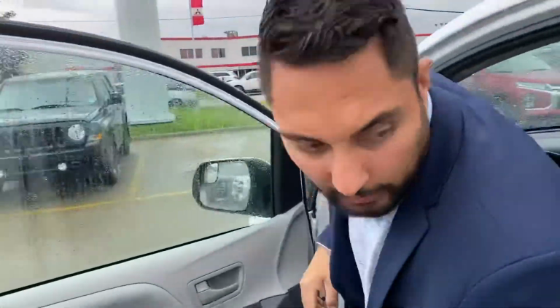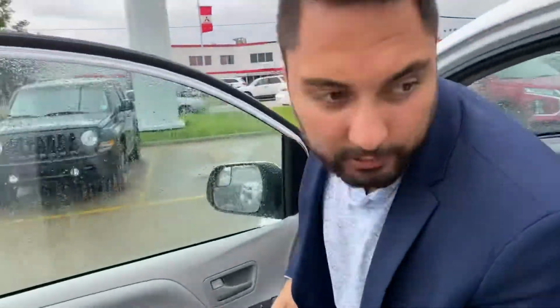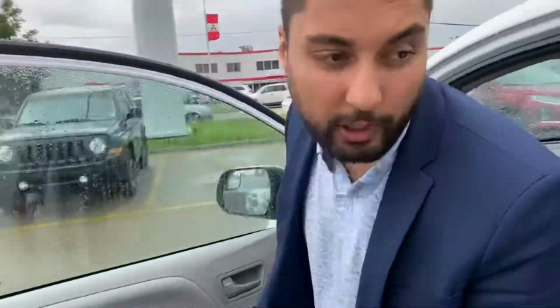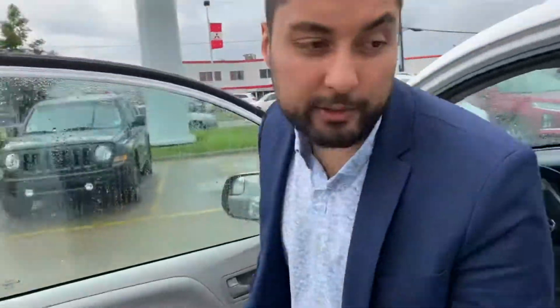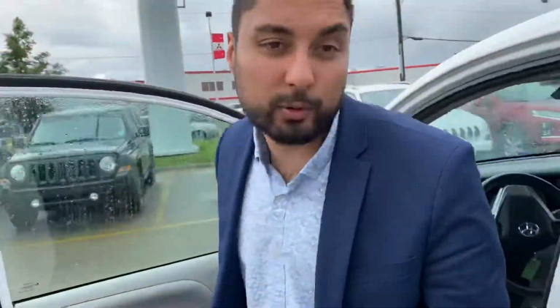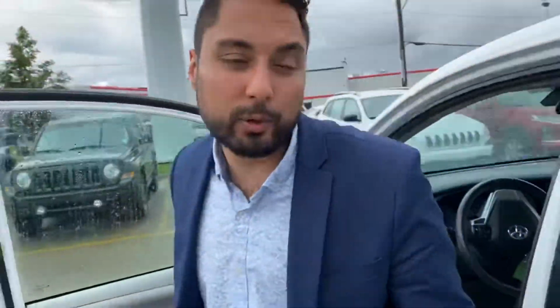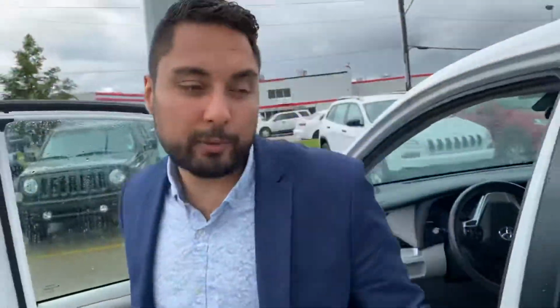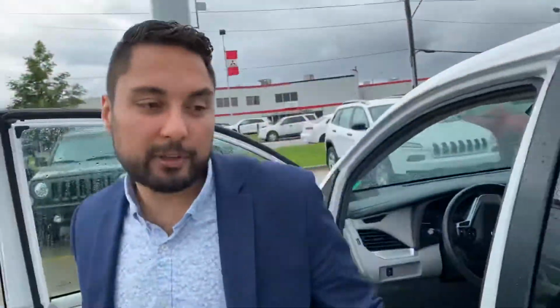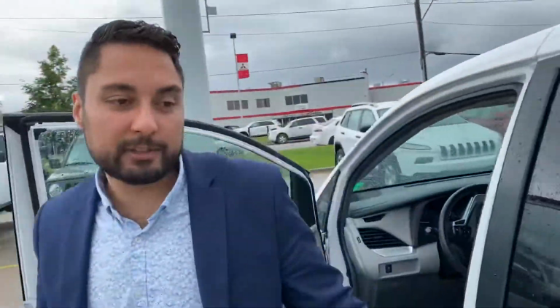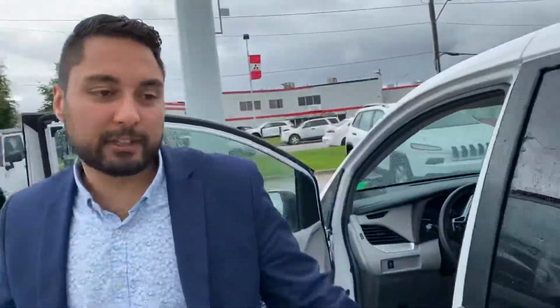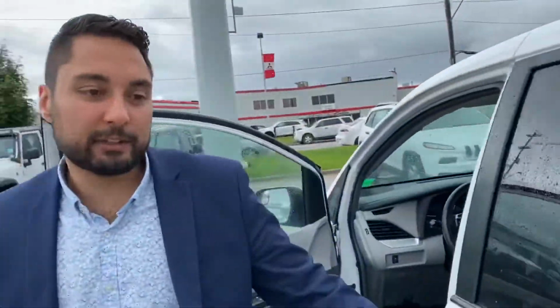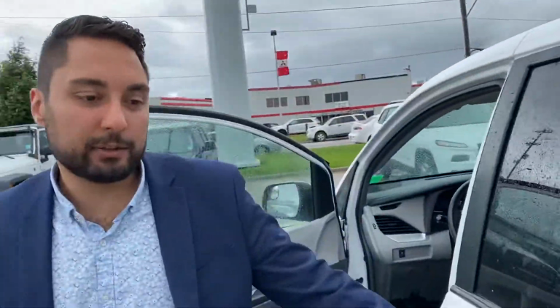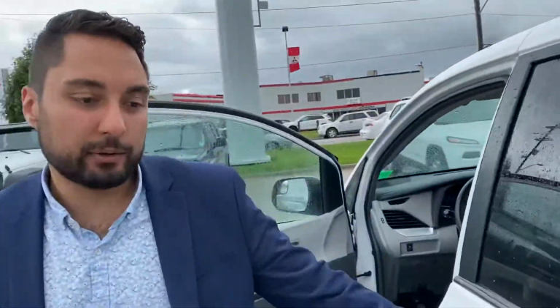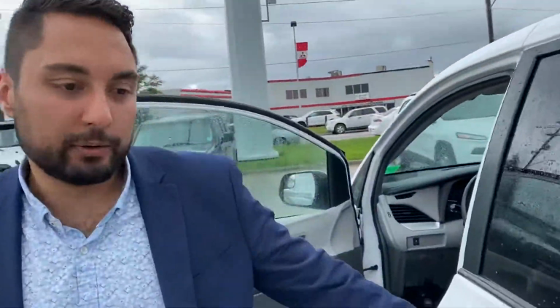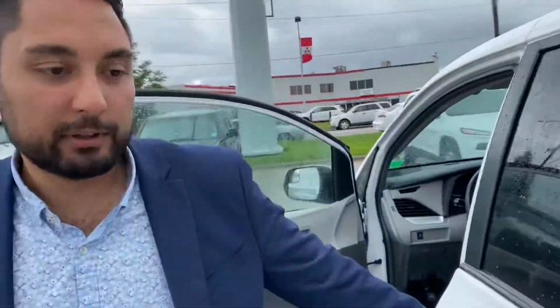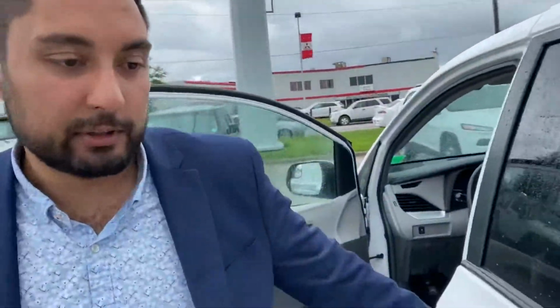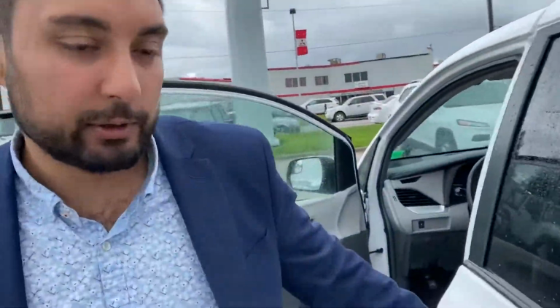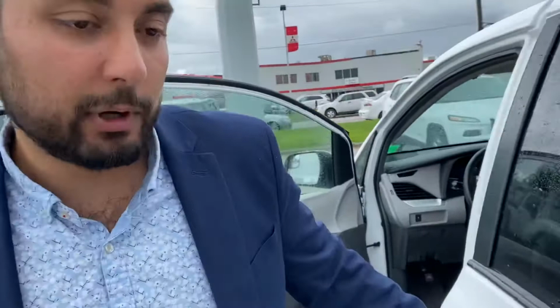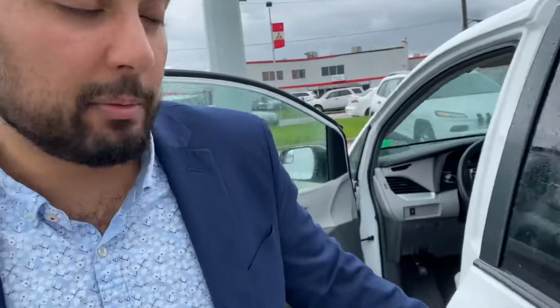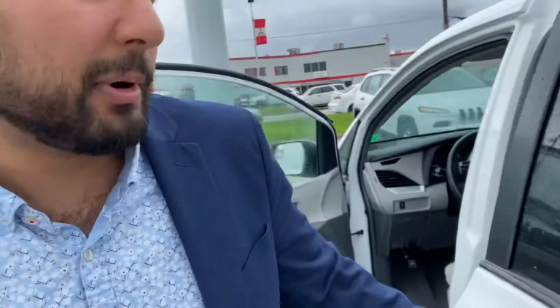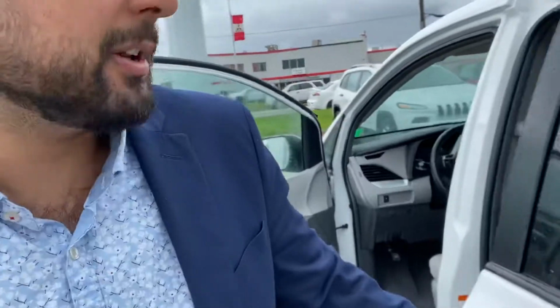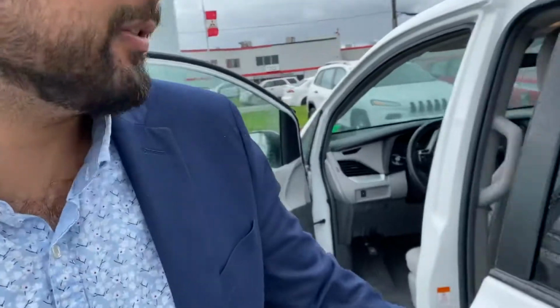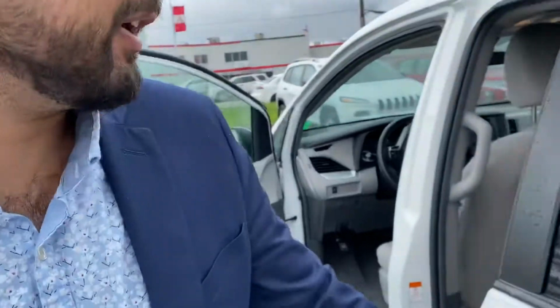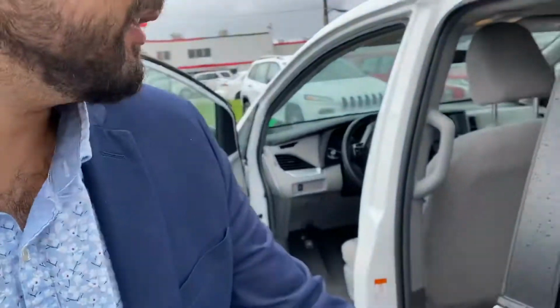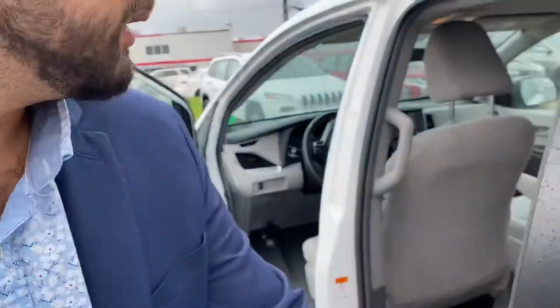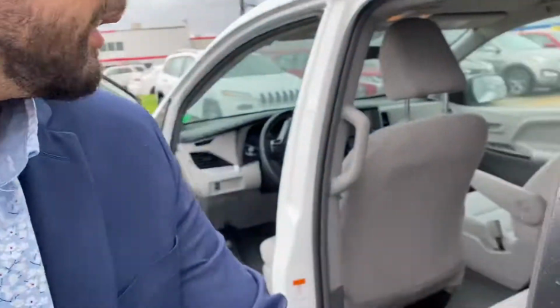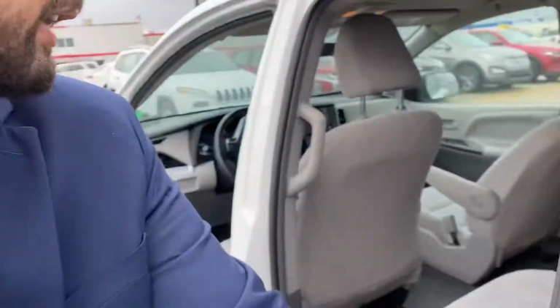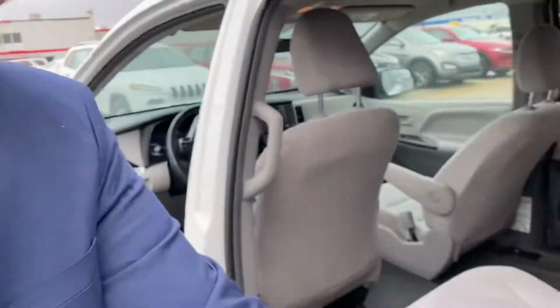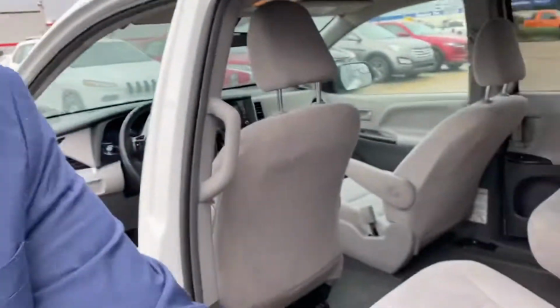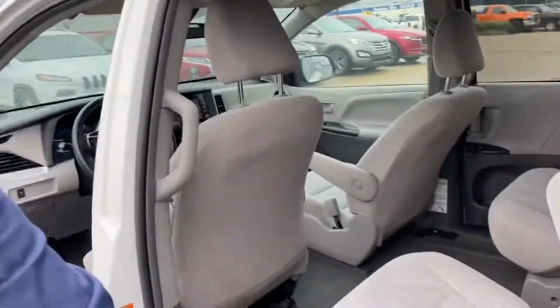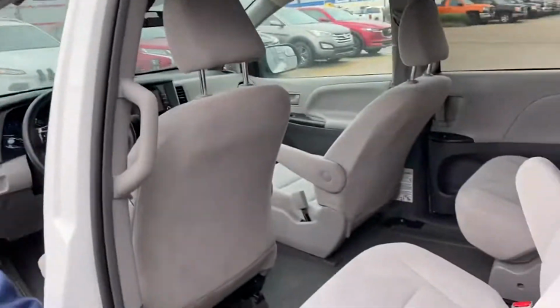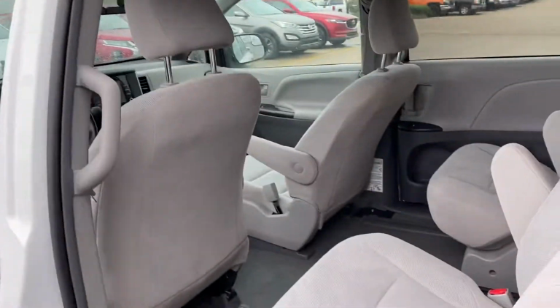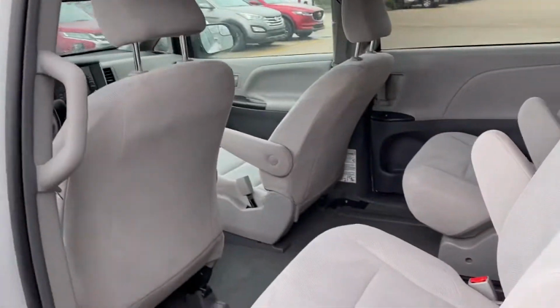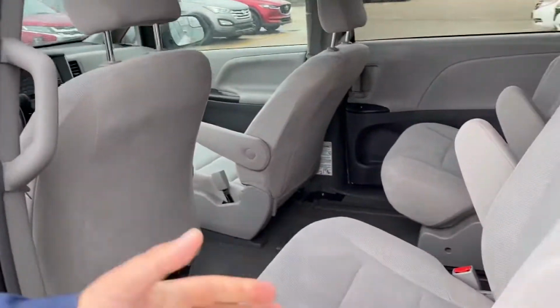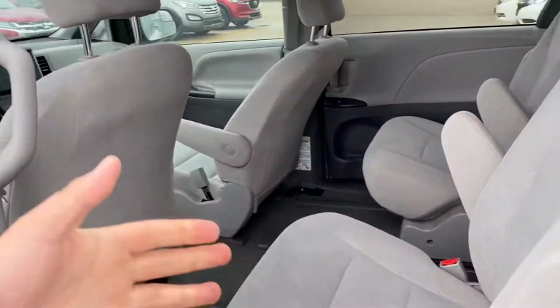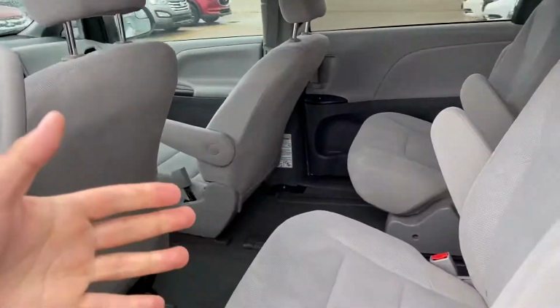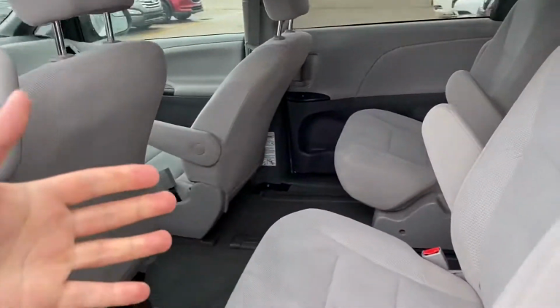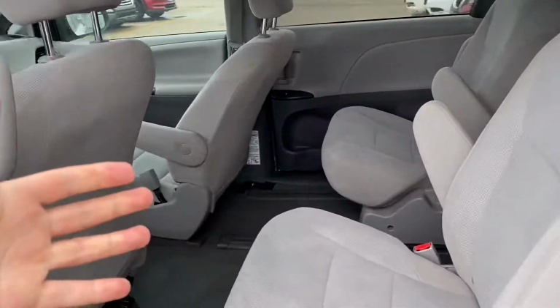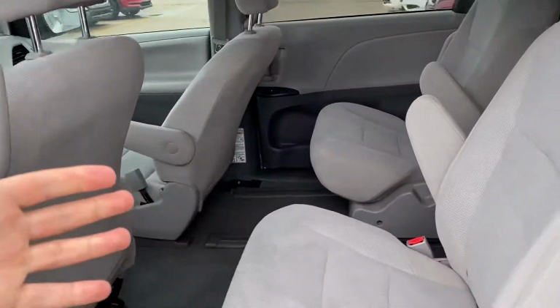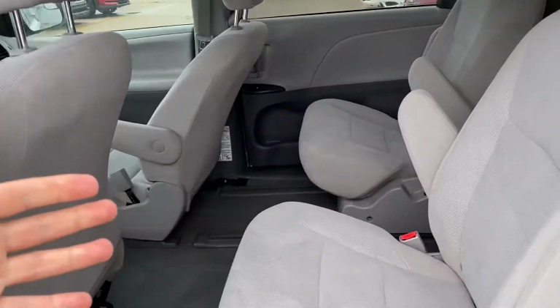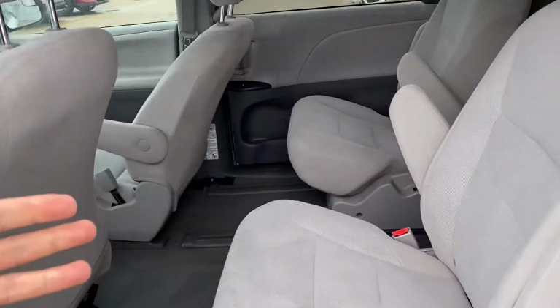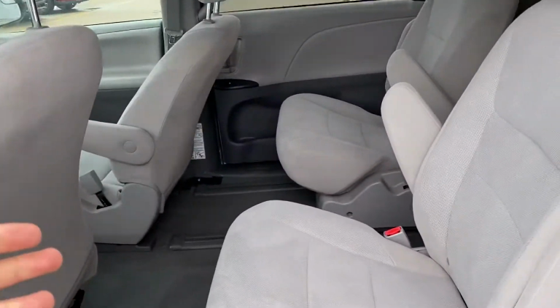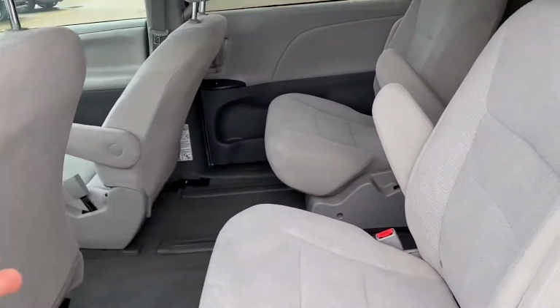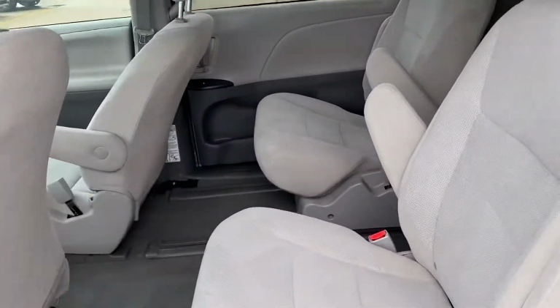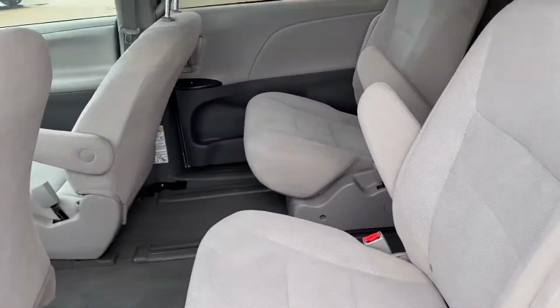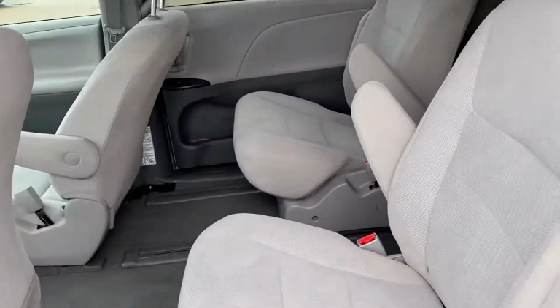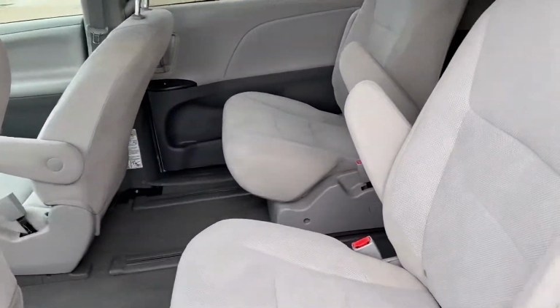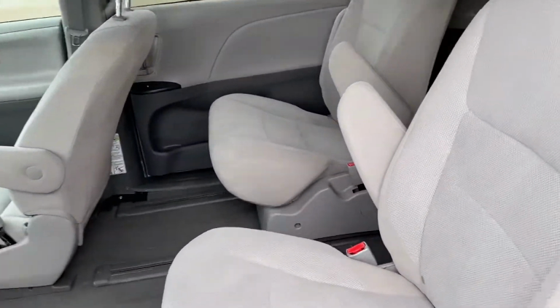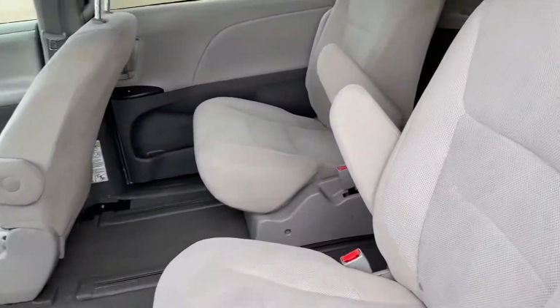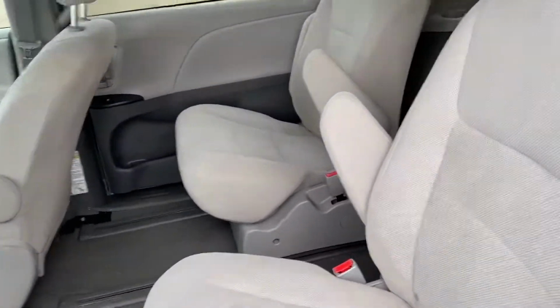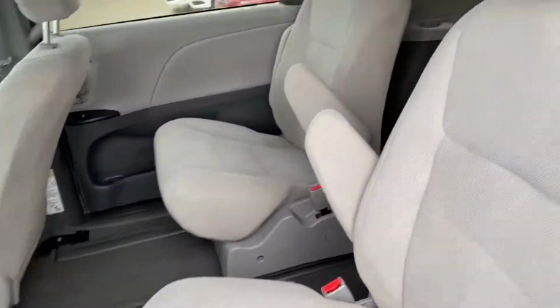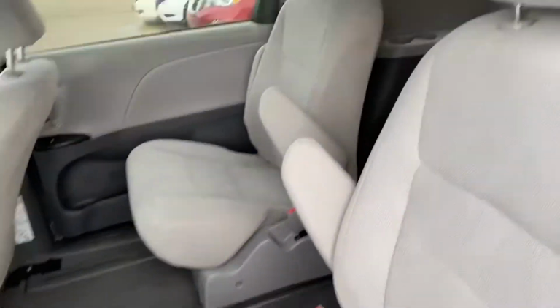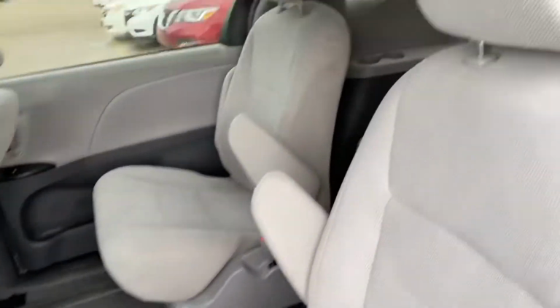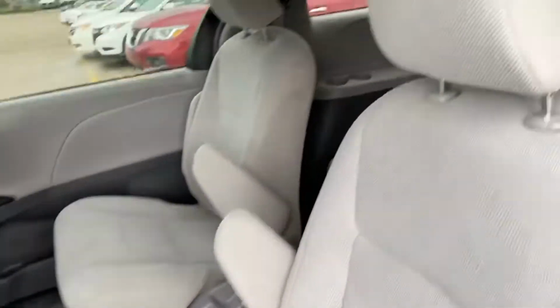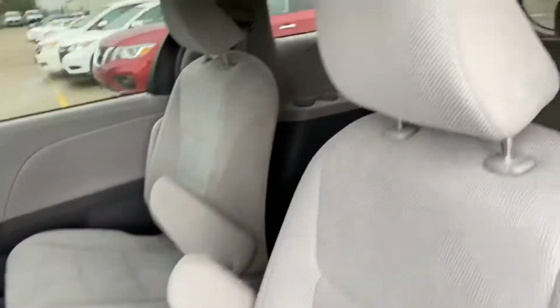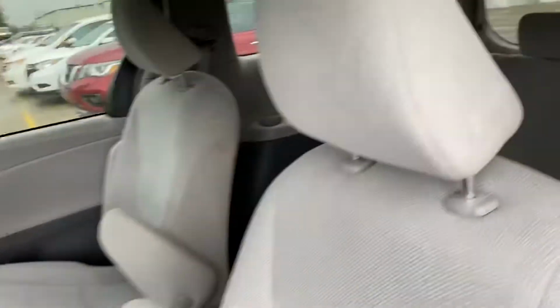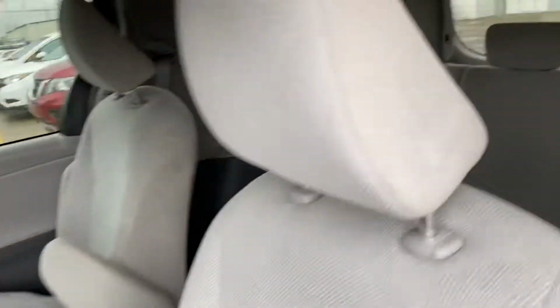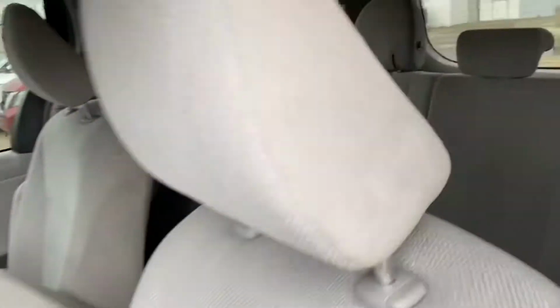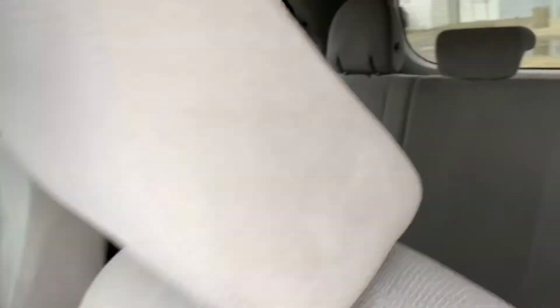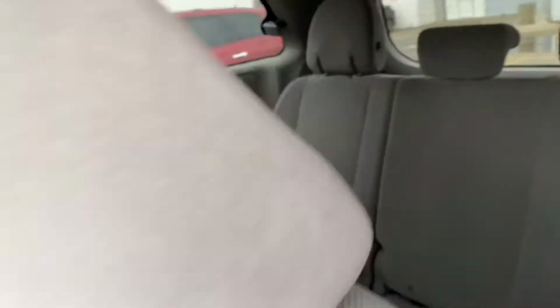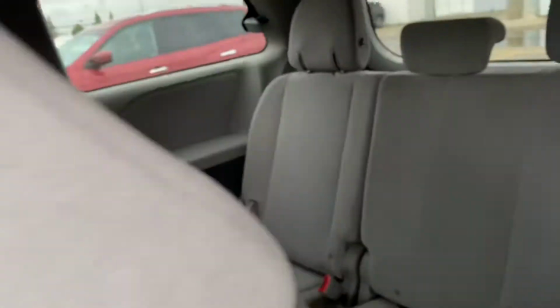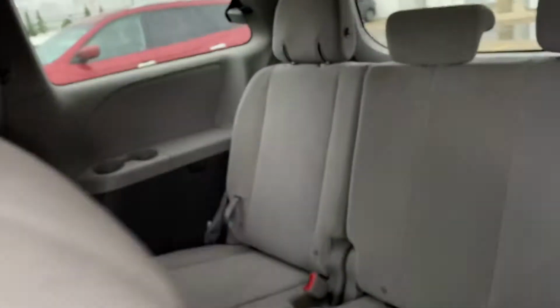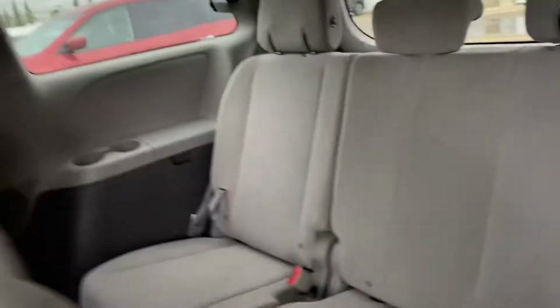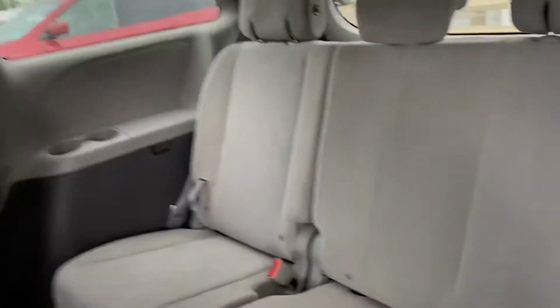Lots of room in this thing too — it's a great minivan. As you can see, we've got the captain seats and then we've got three seats in the back as well.